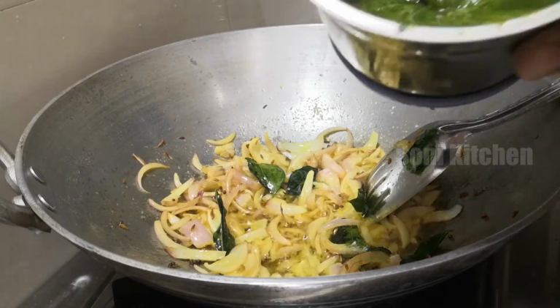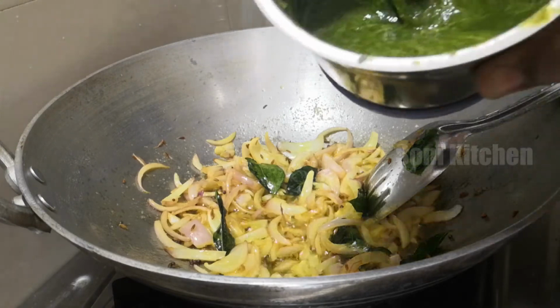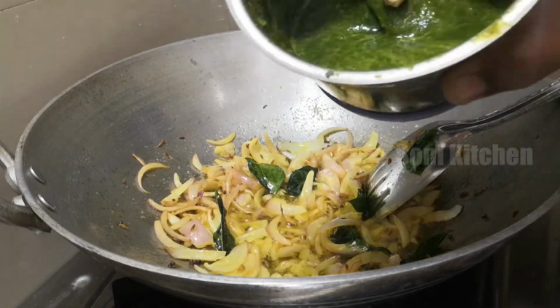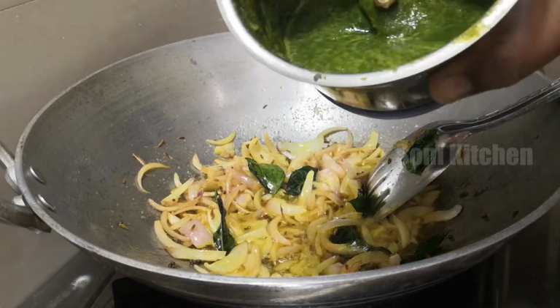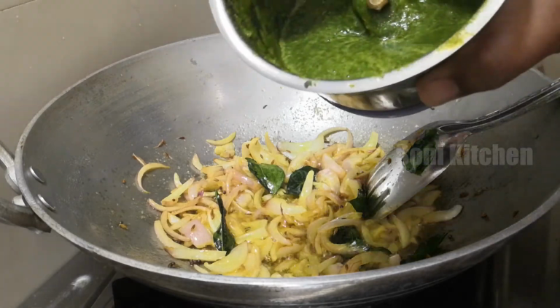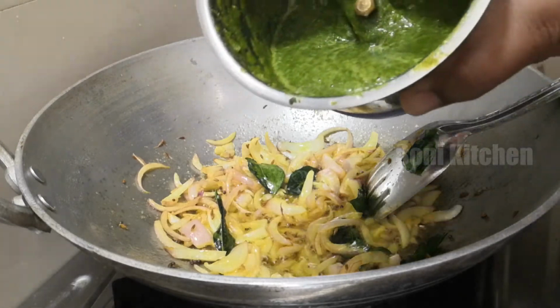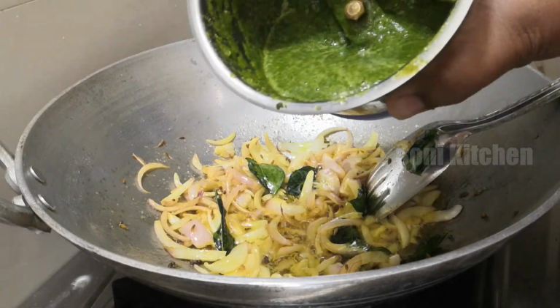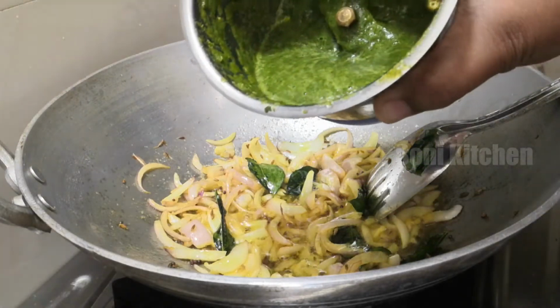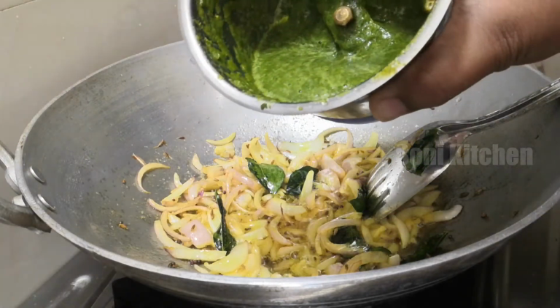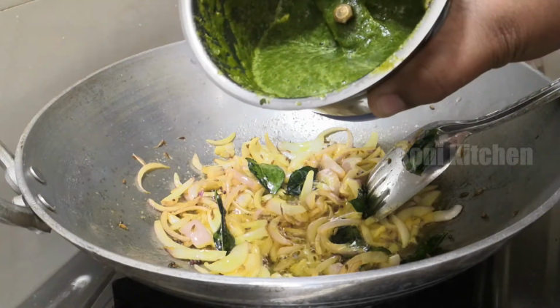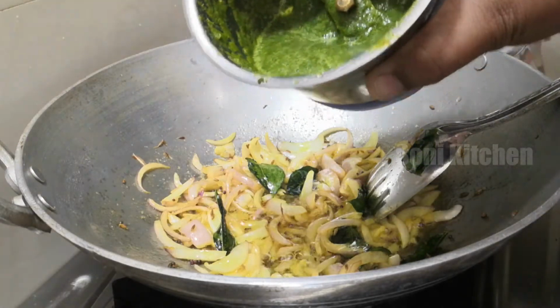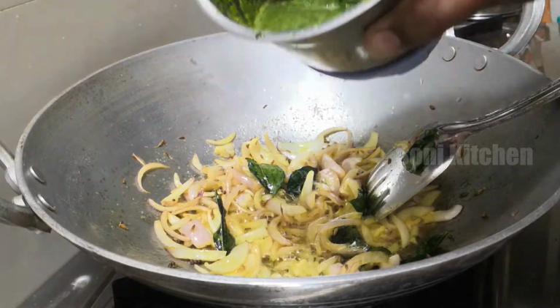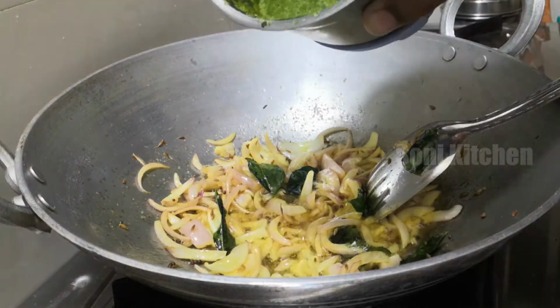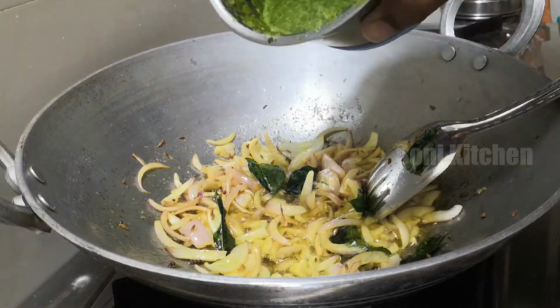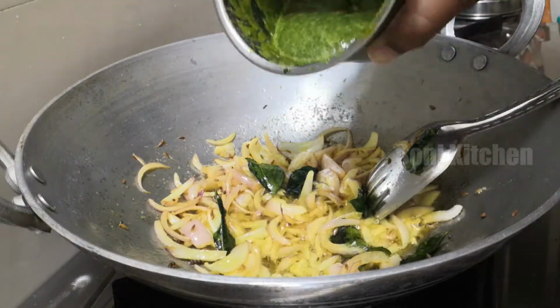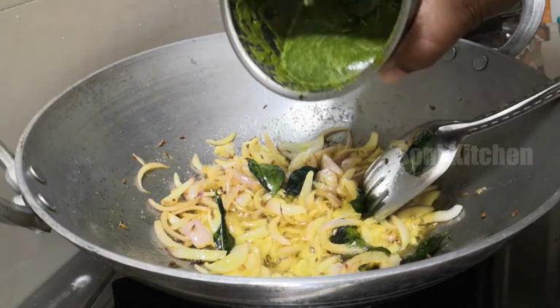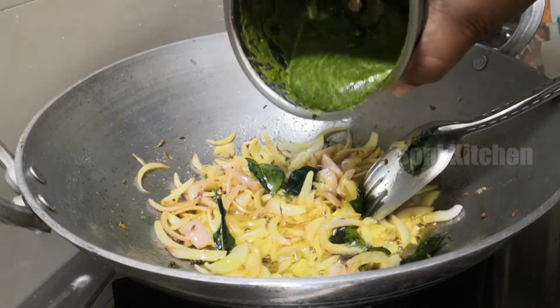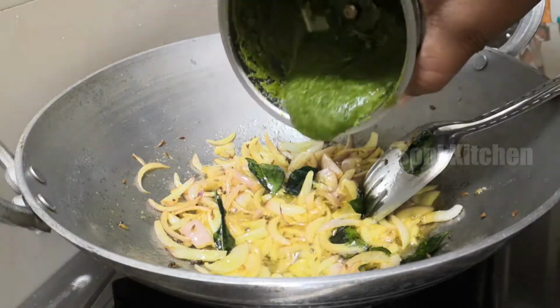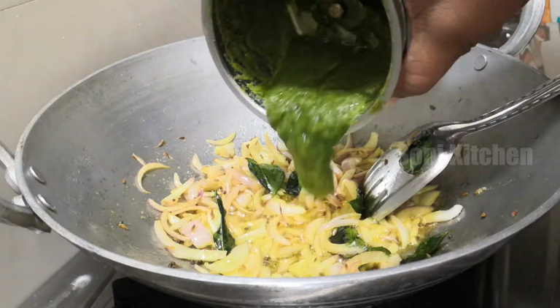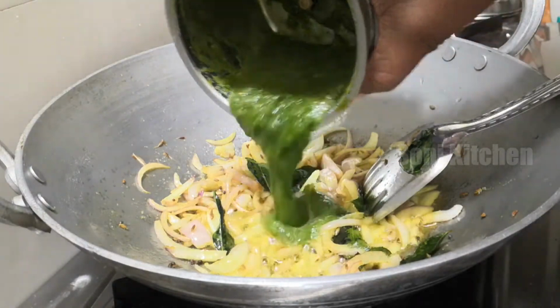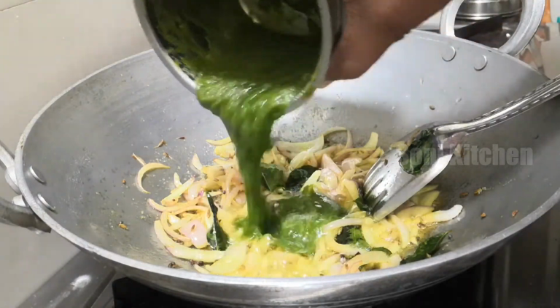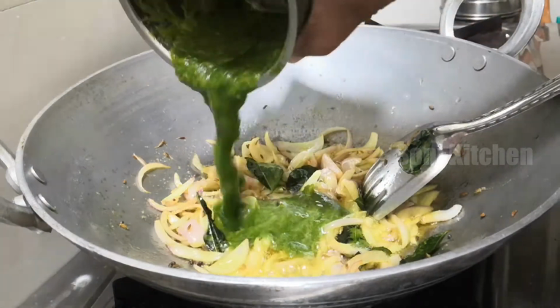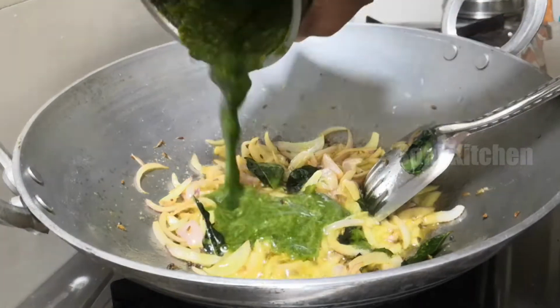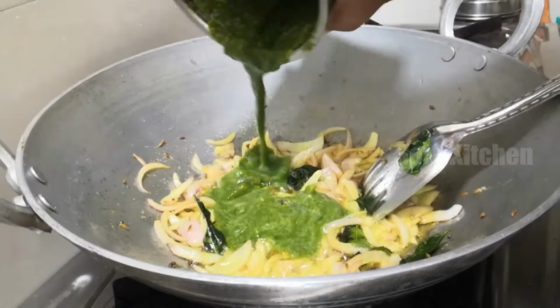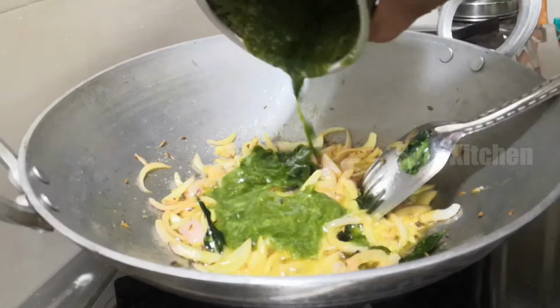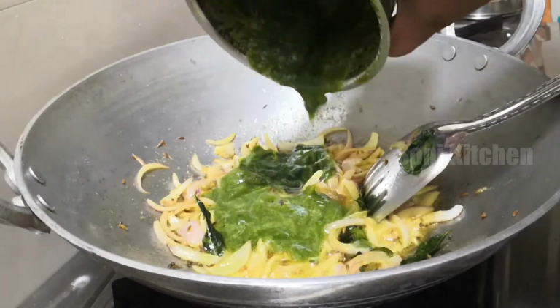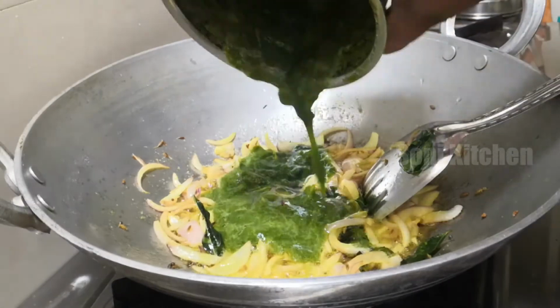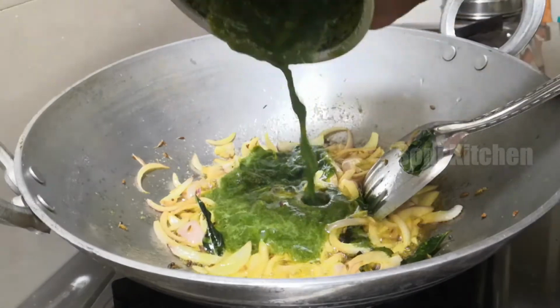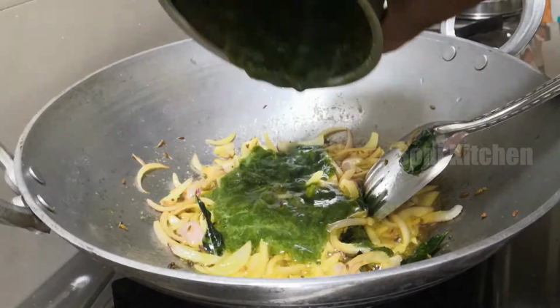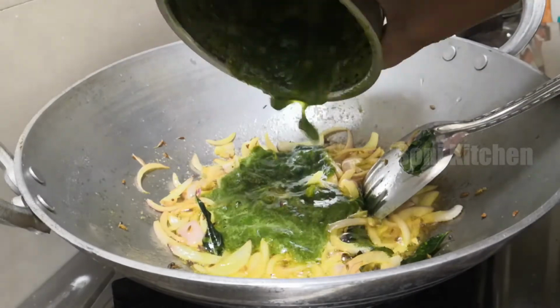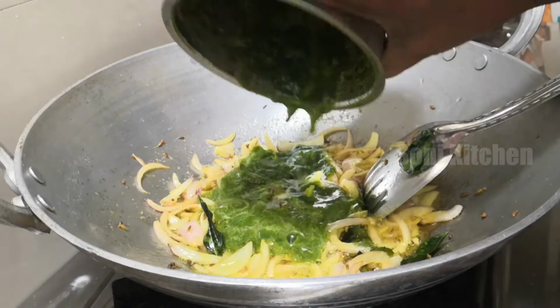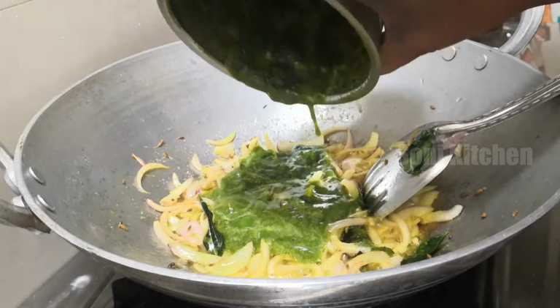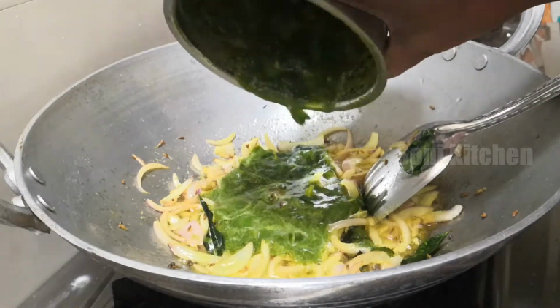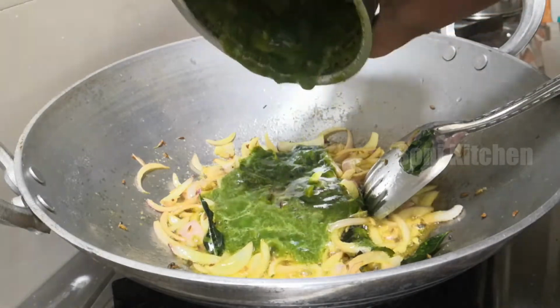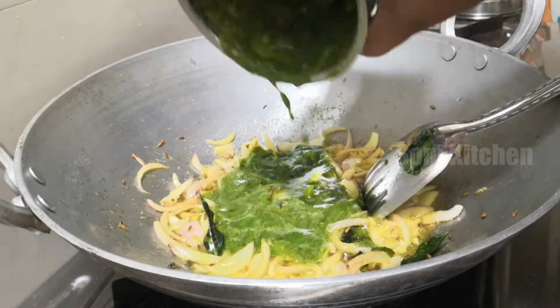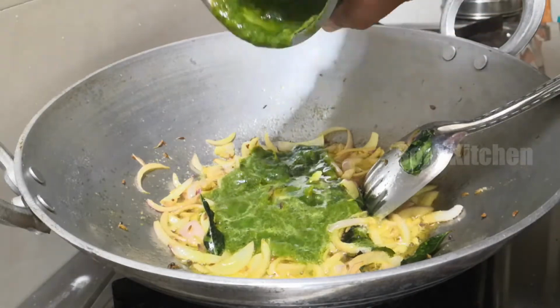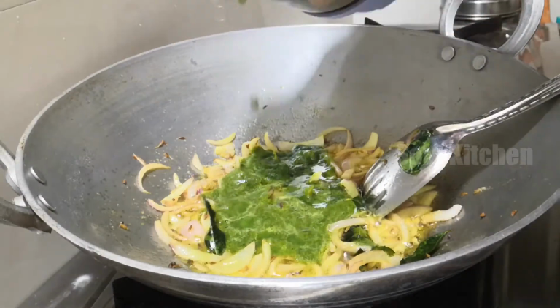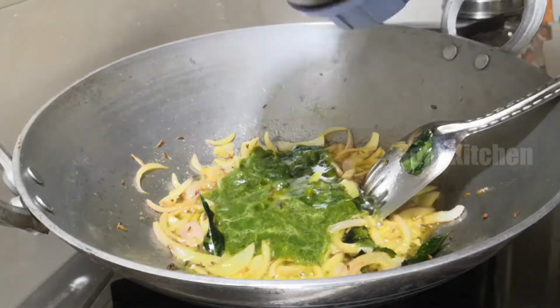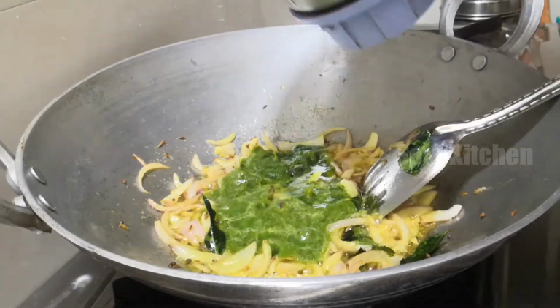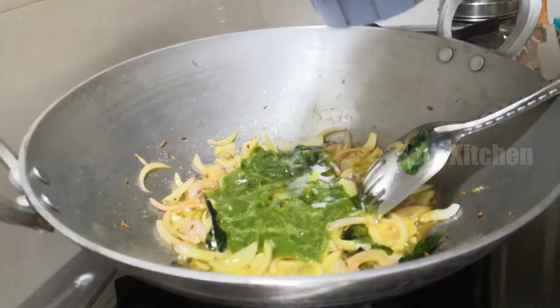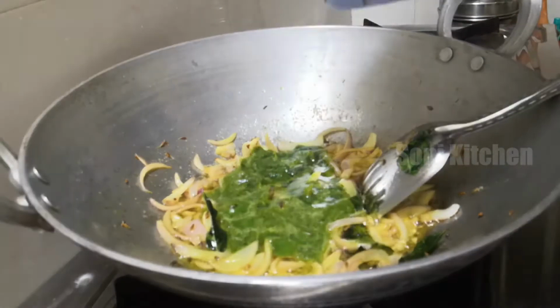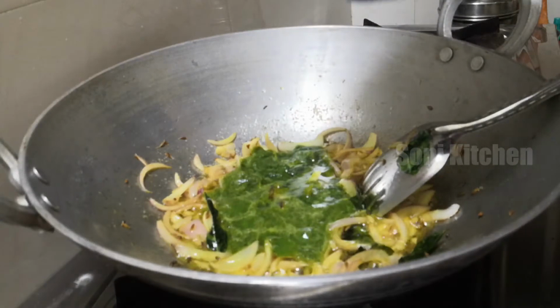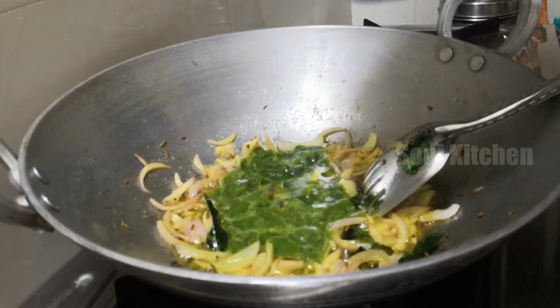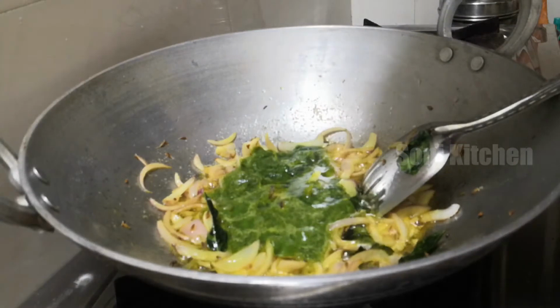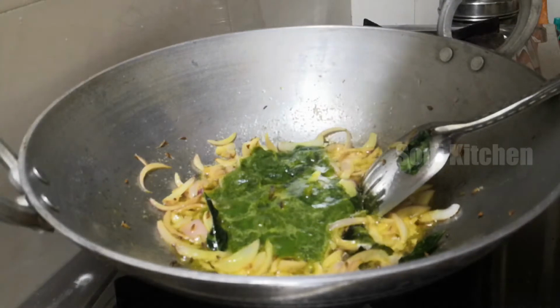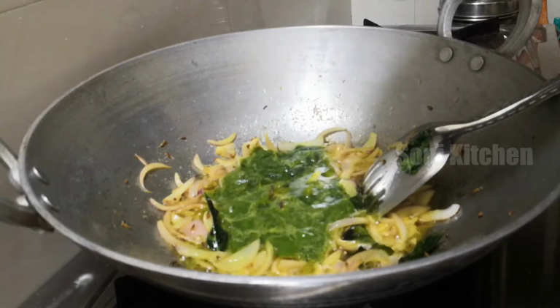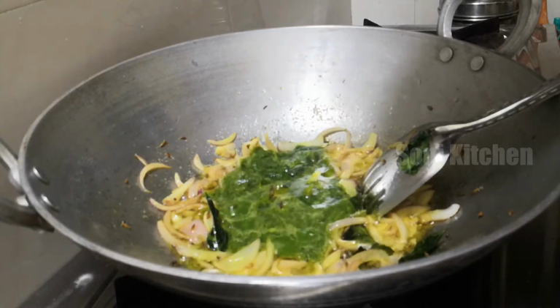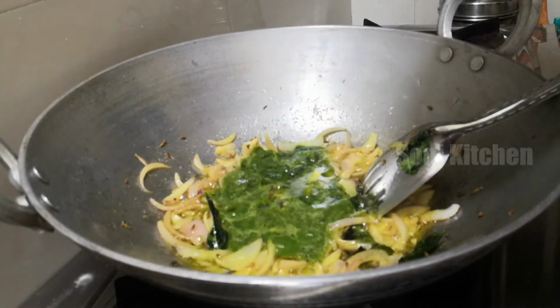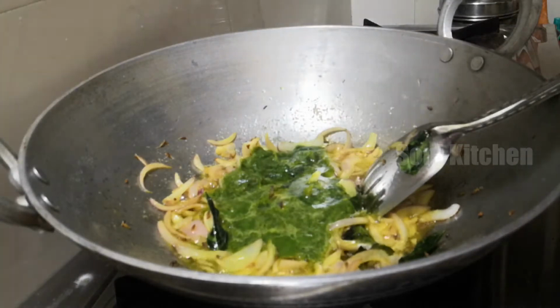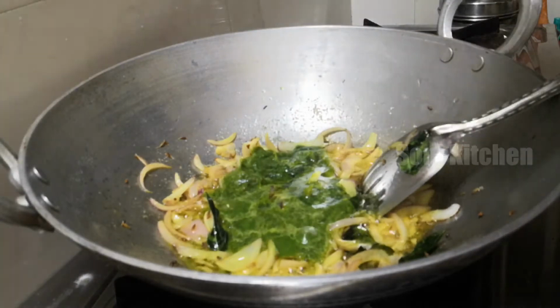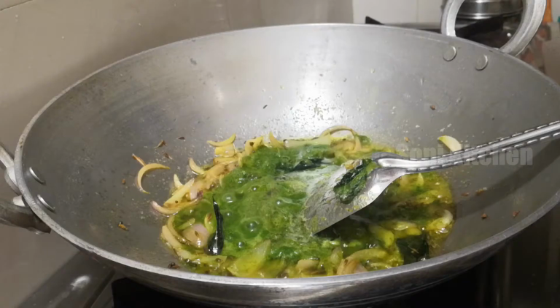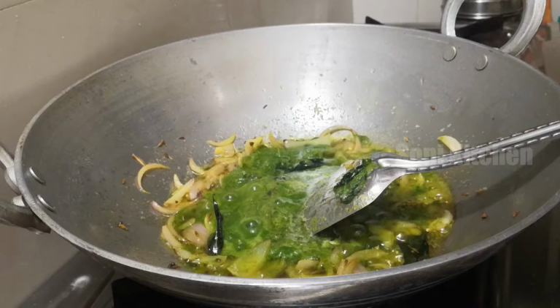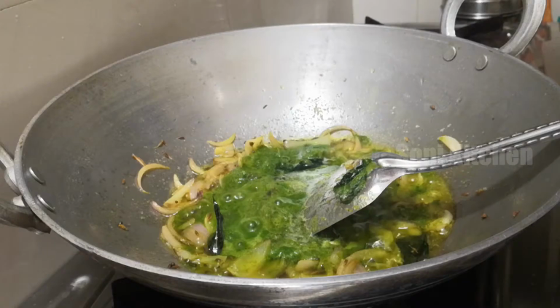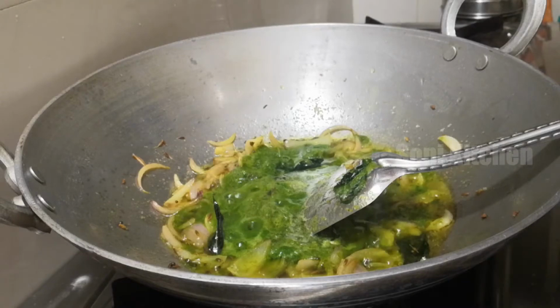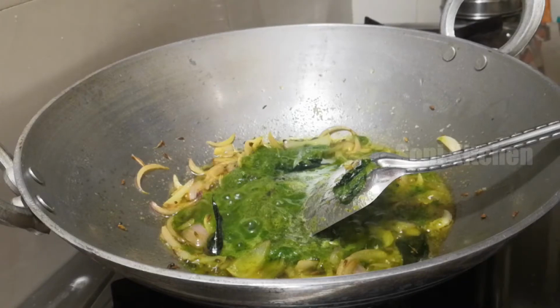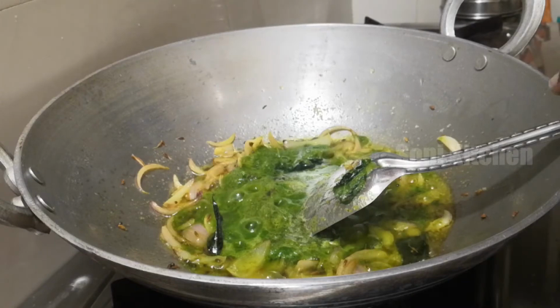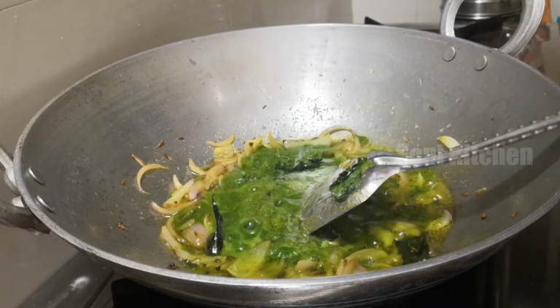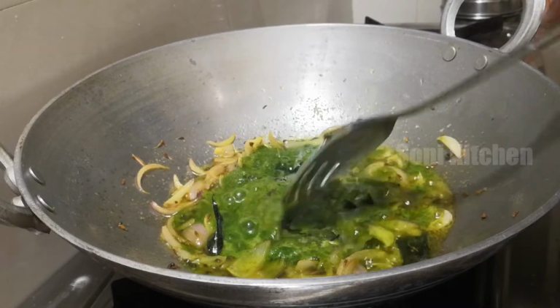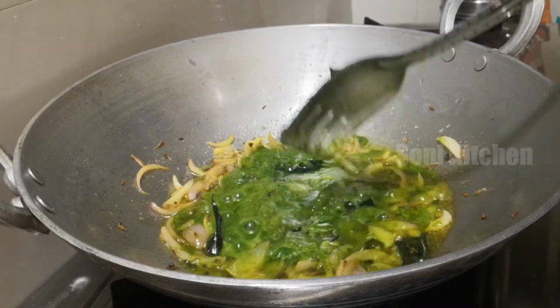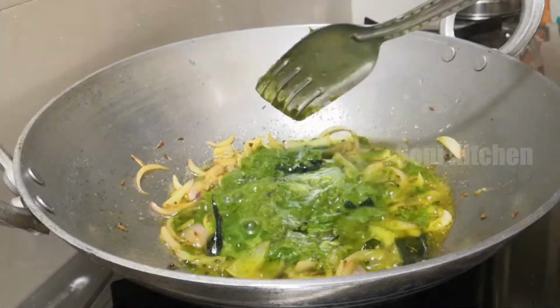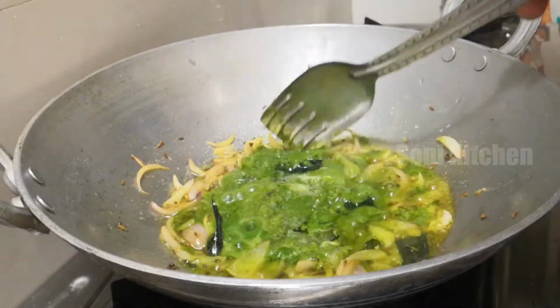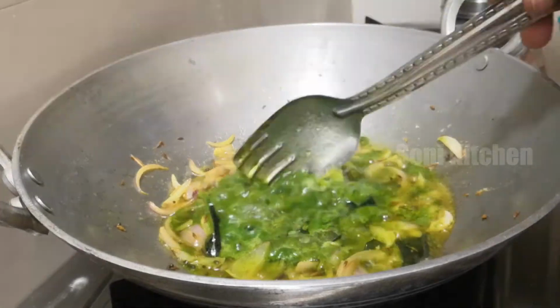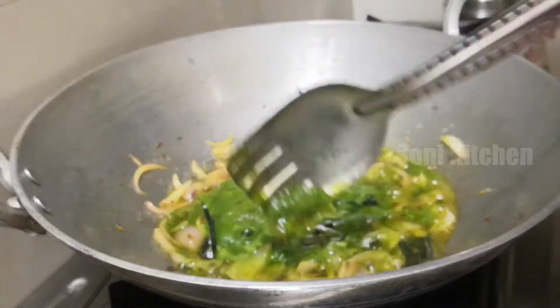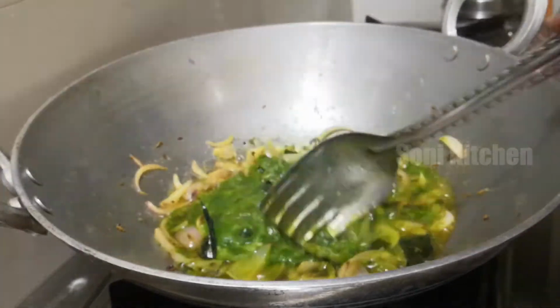Add 10 spoons of paste, then mix. Mix the paste well.